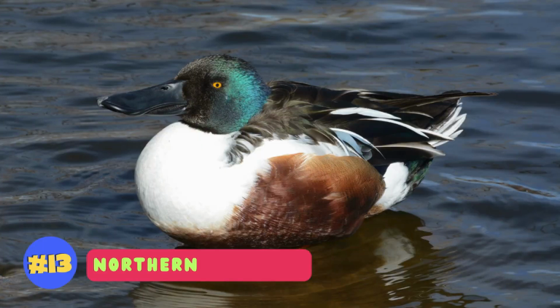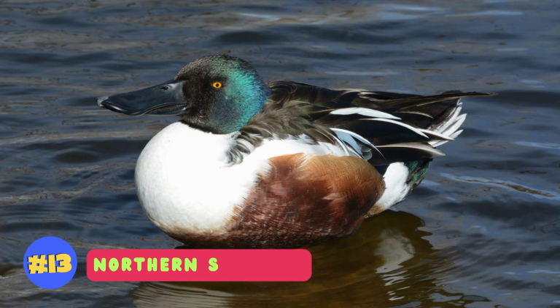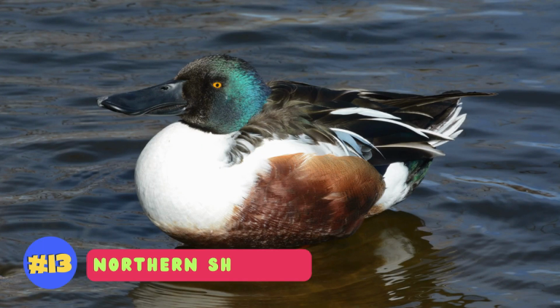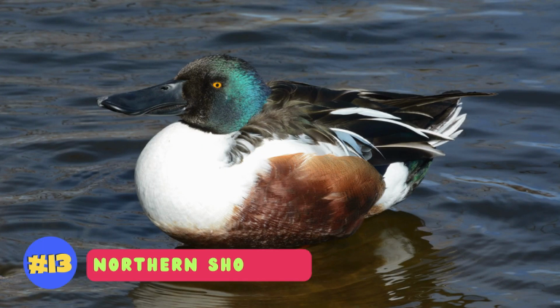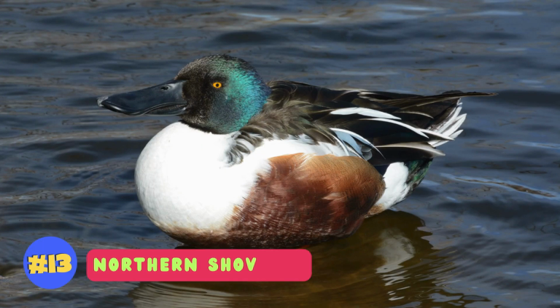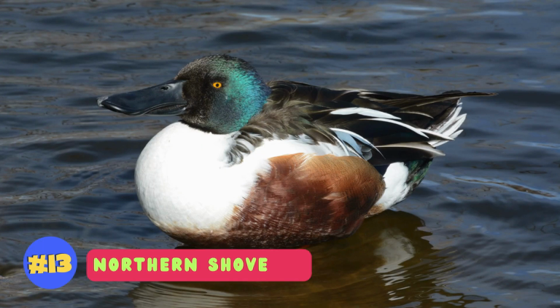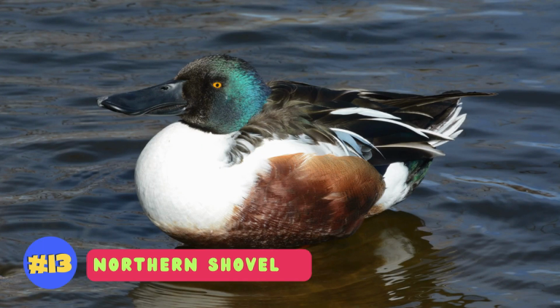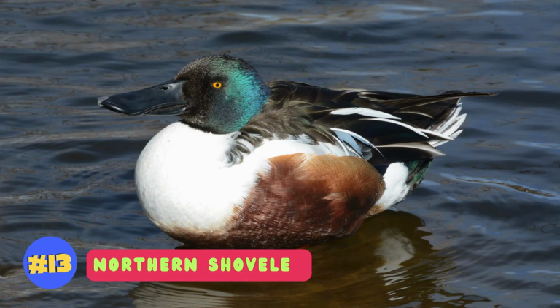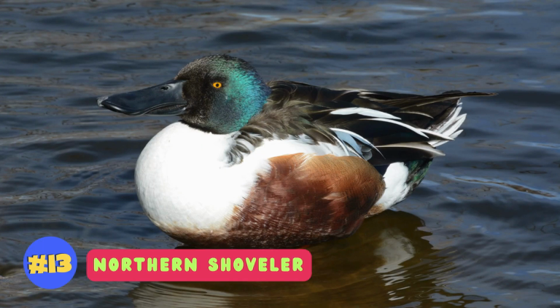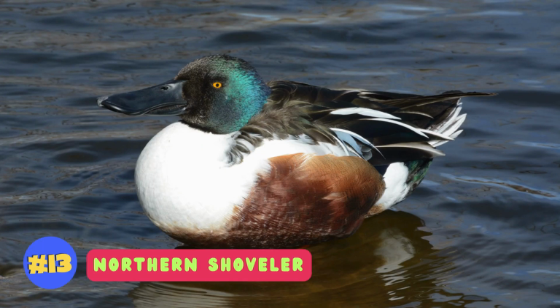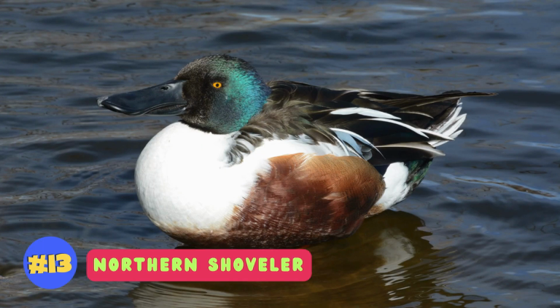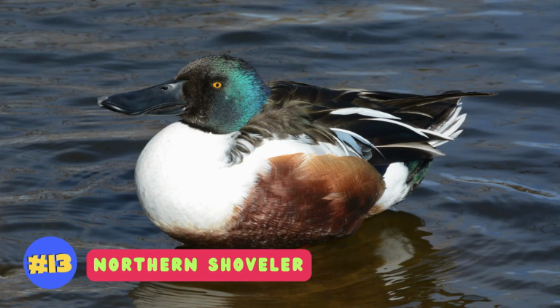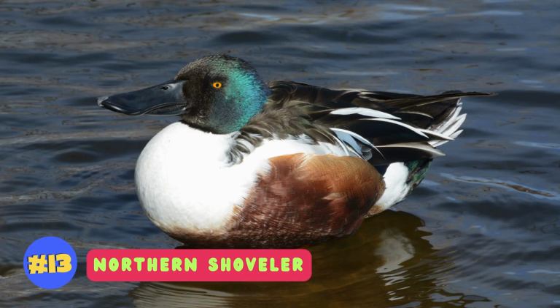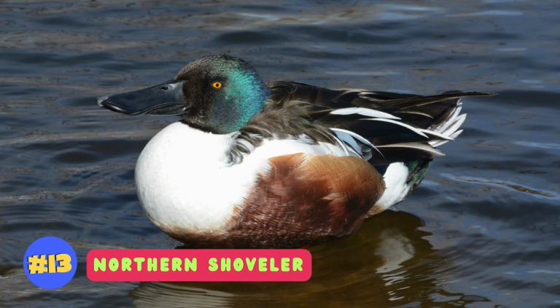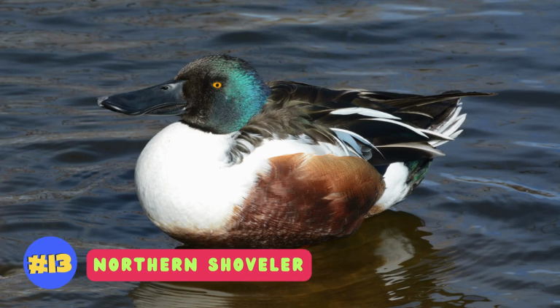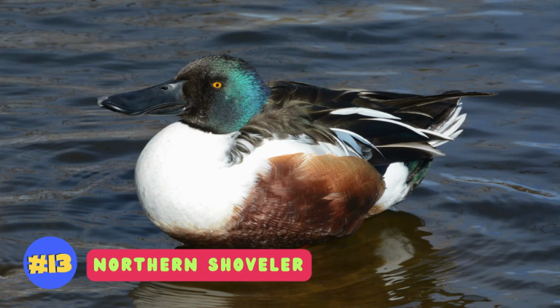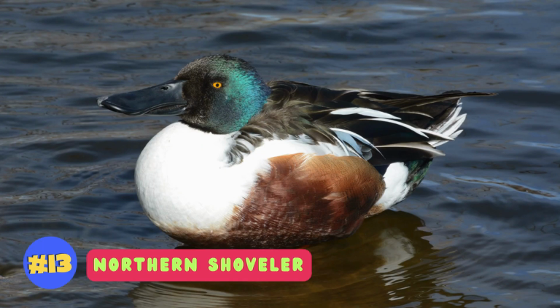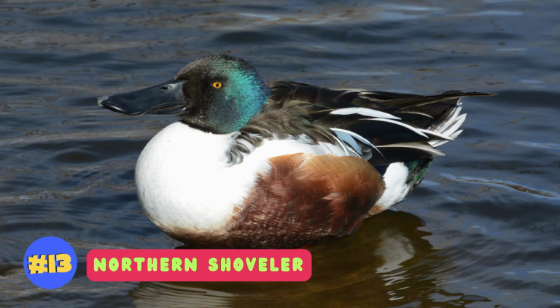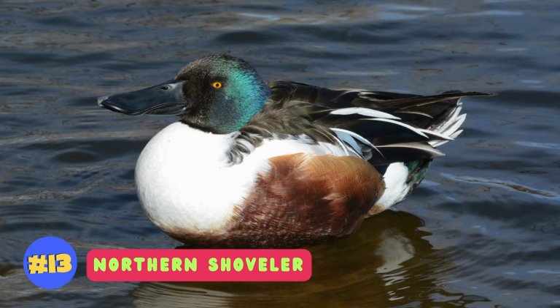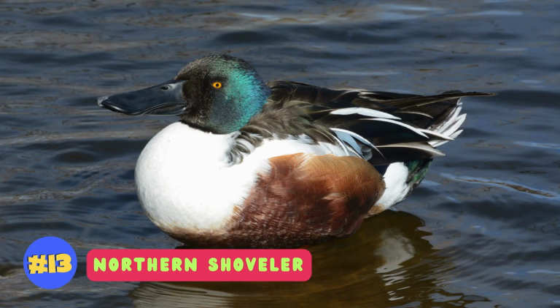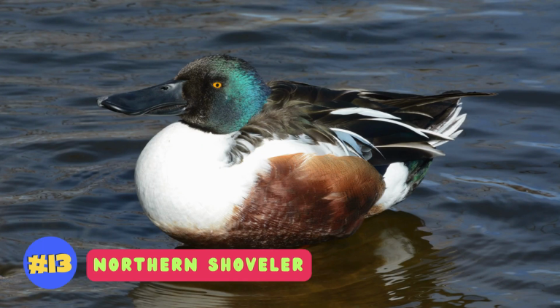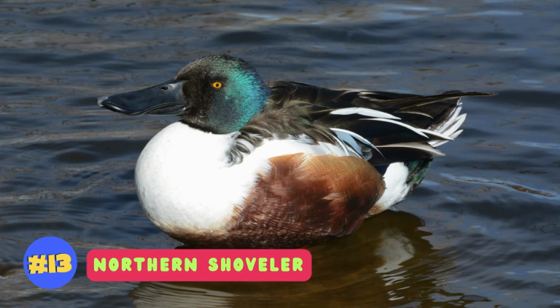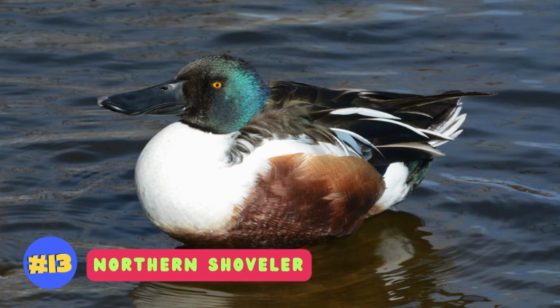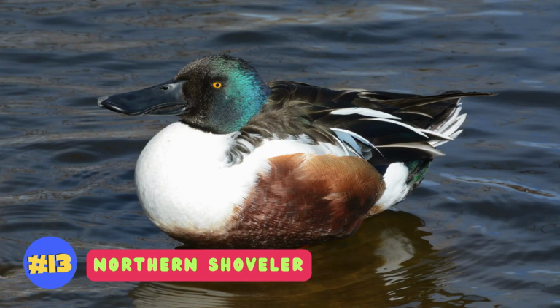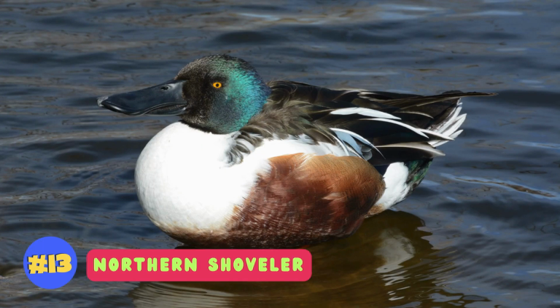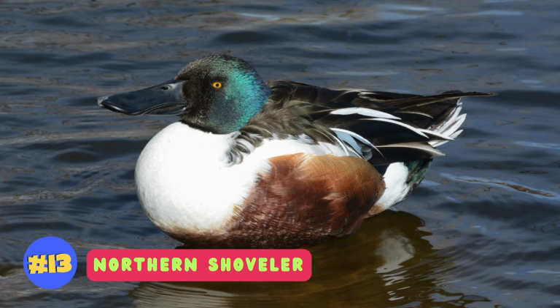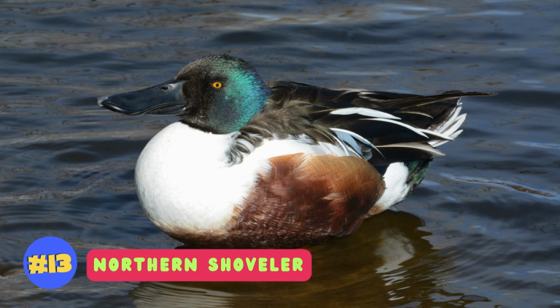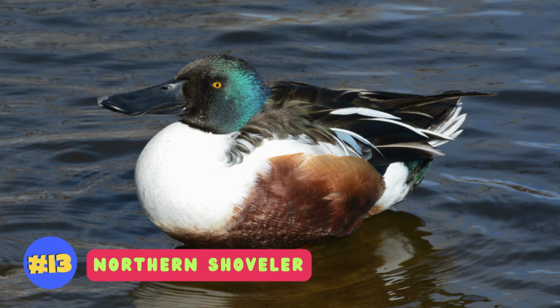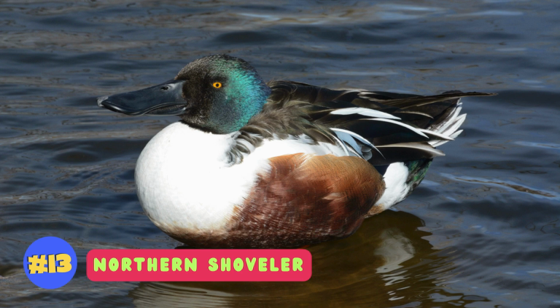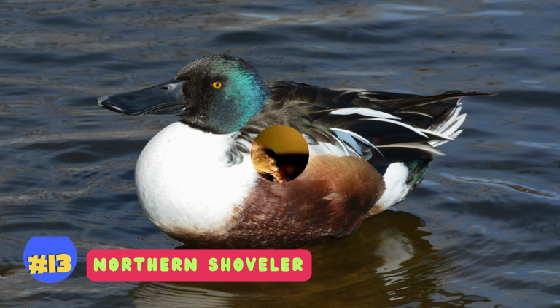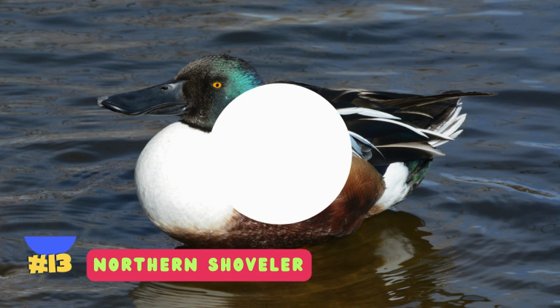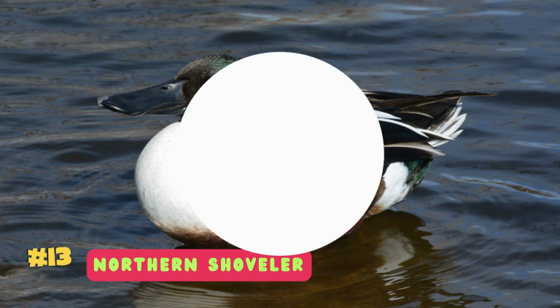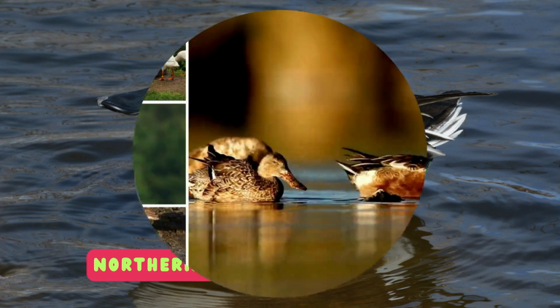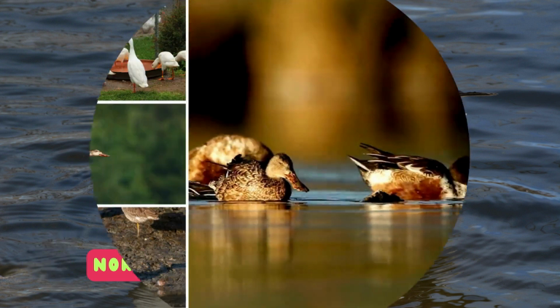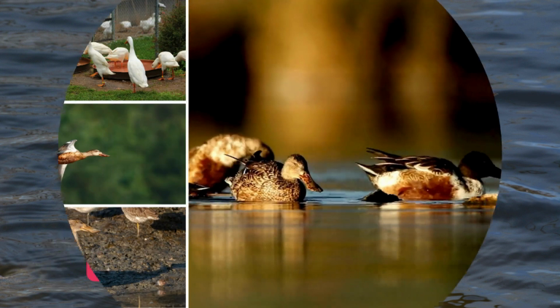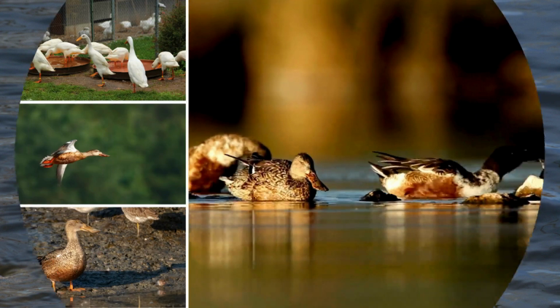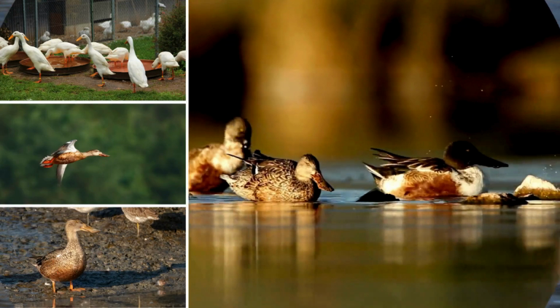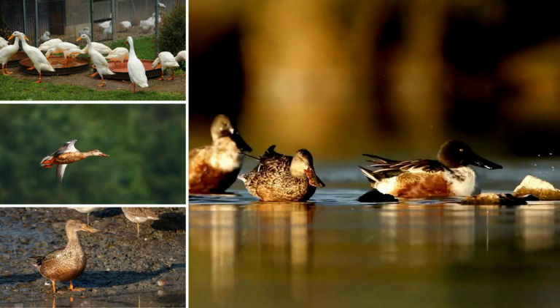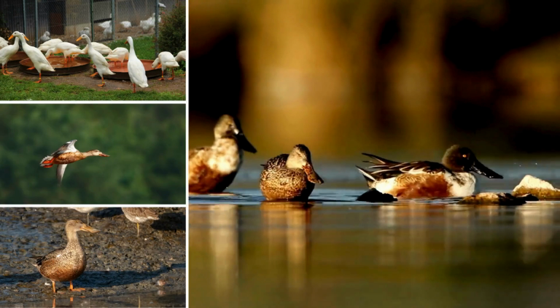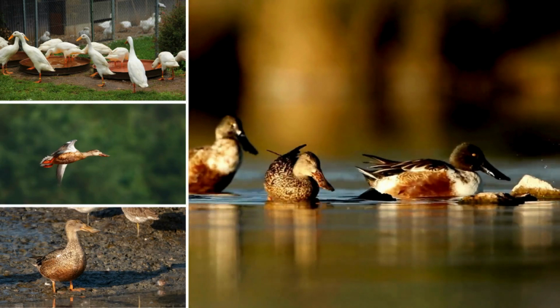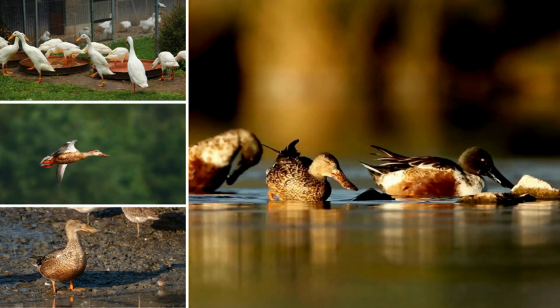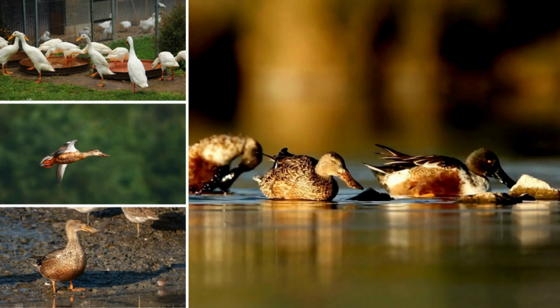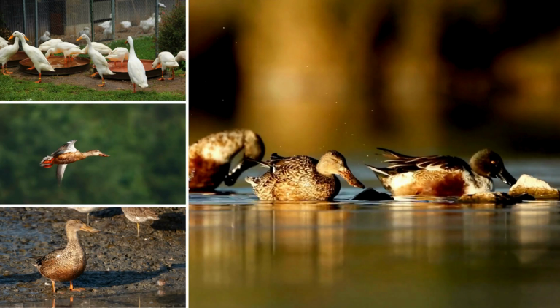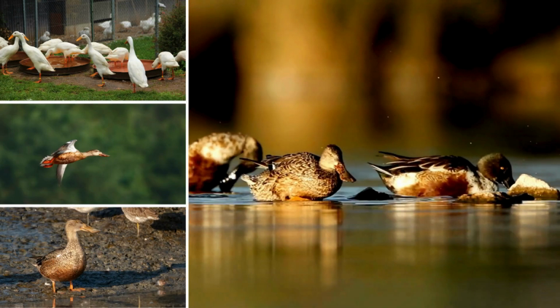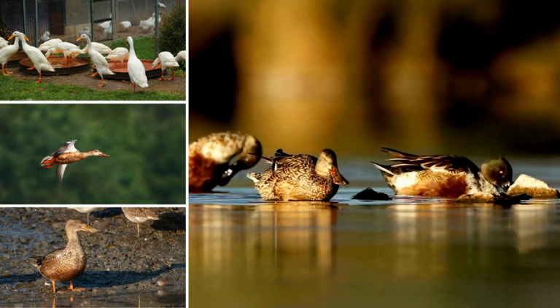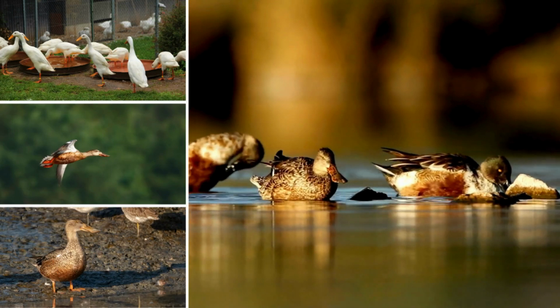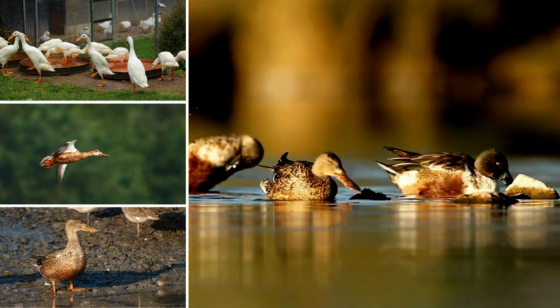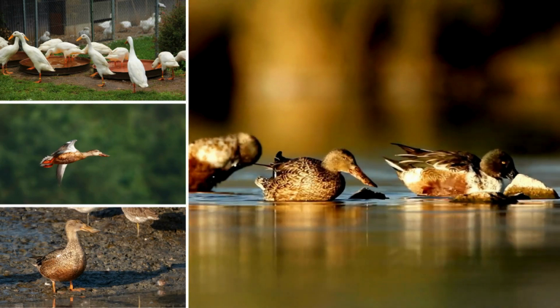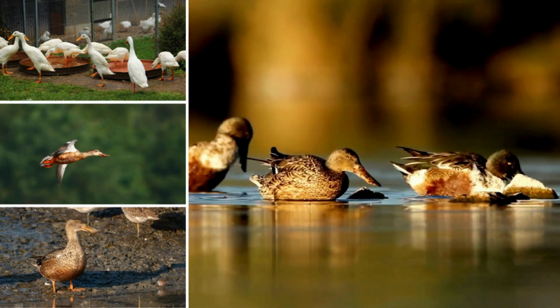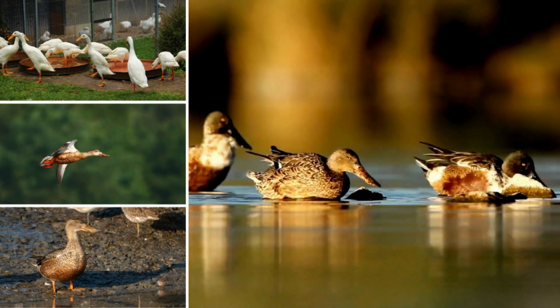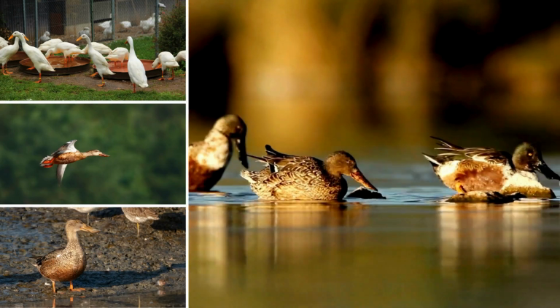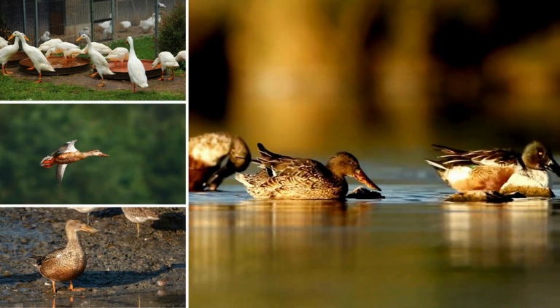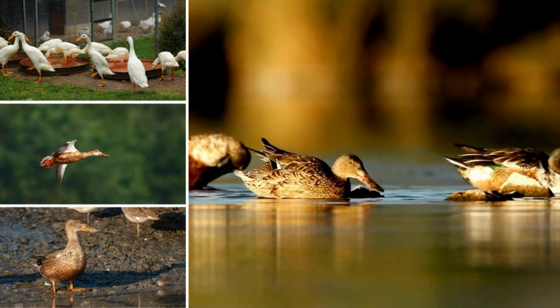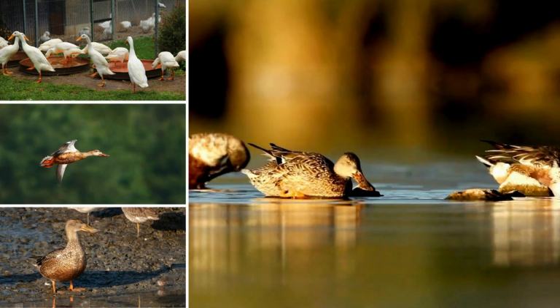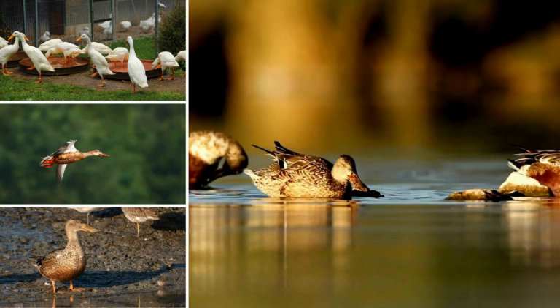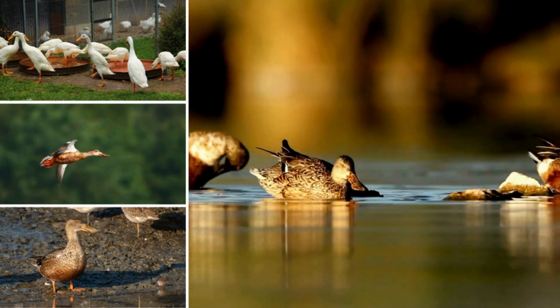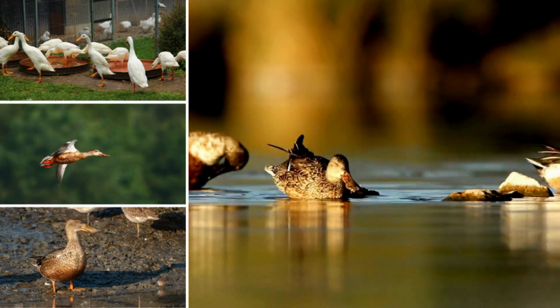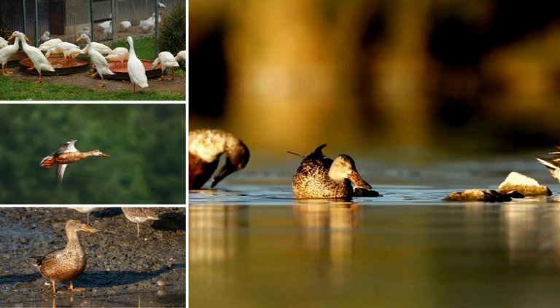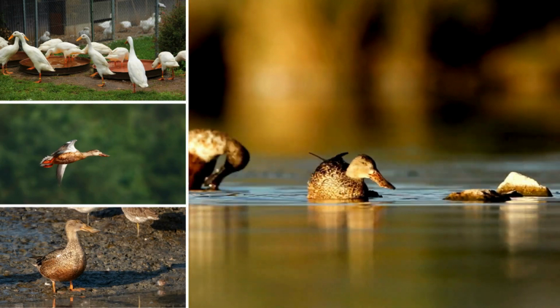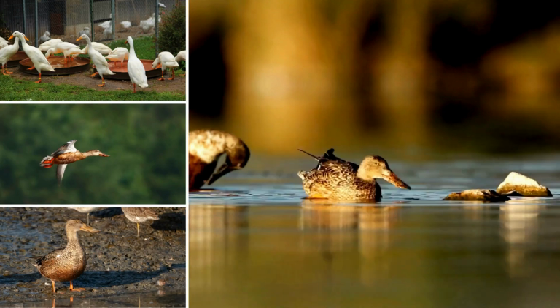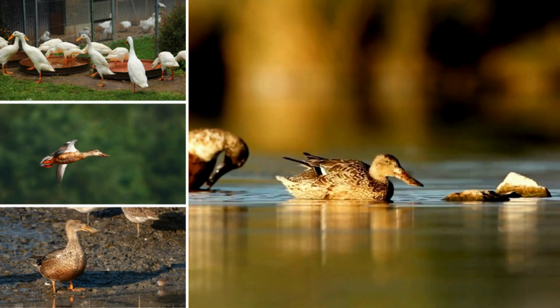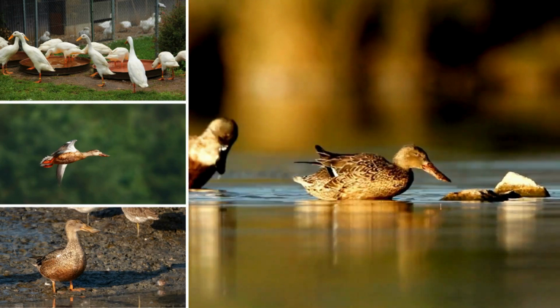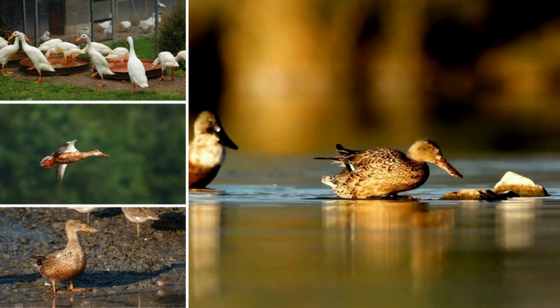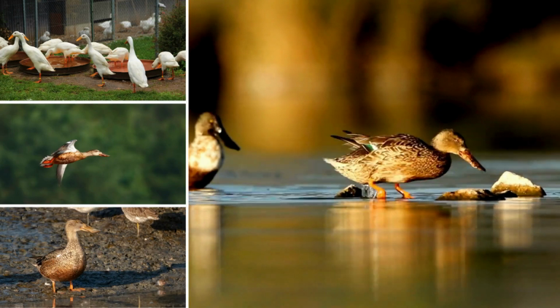Northern shovelers are characterized by their distinctive oversized spatula-shaped bills, which they use for filter feeding in shallow waters.